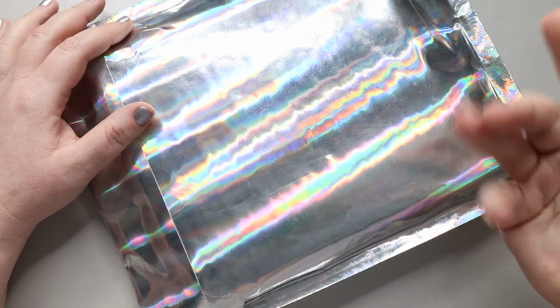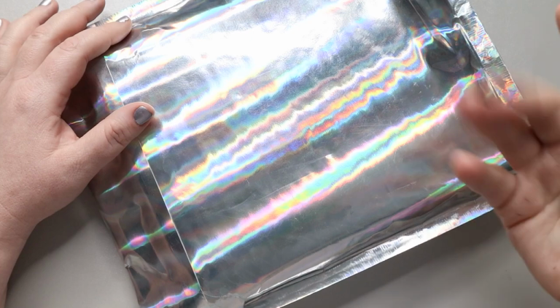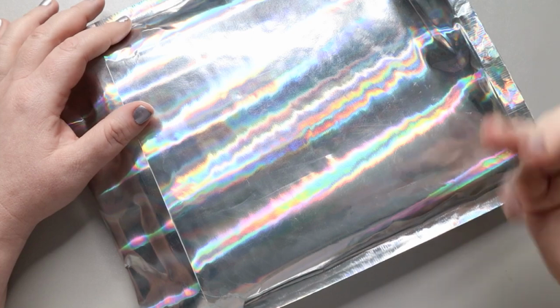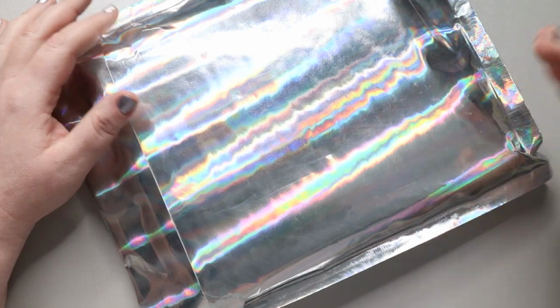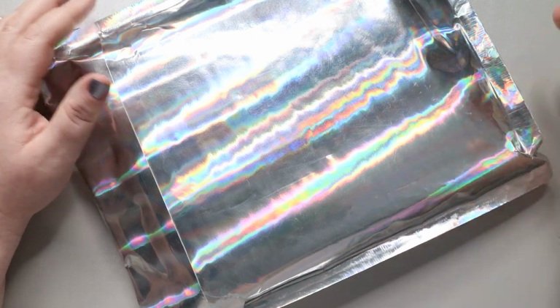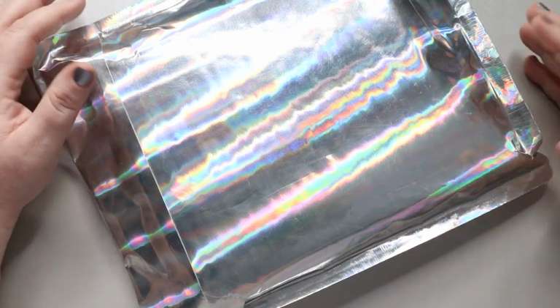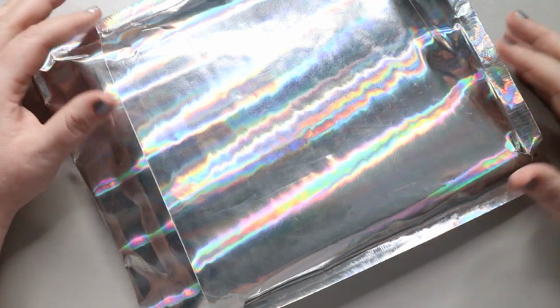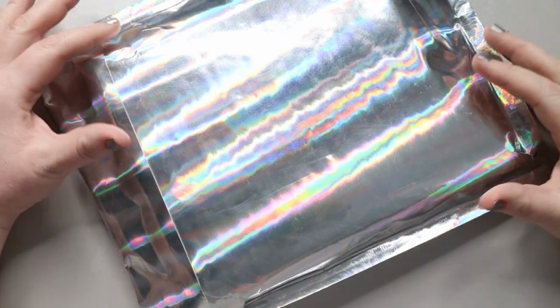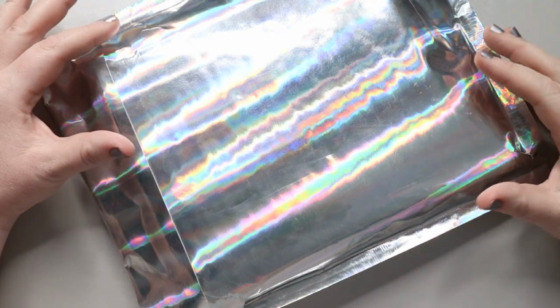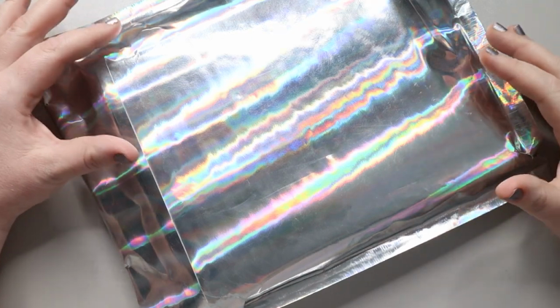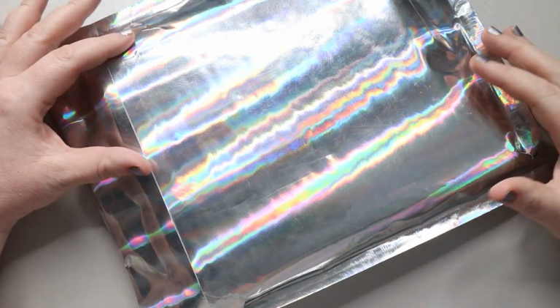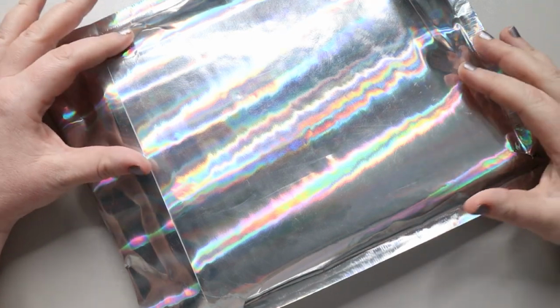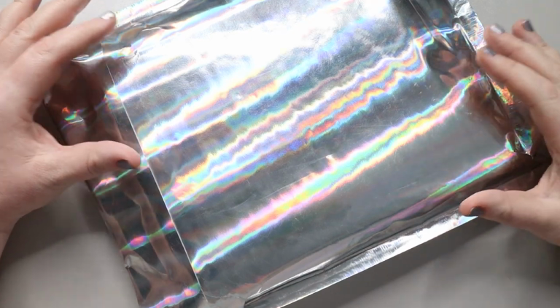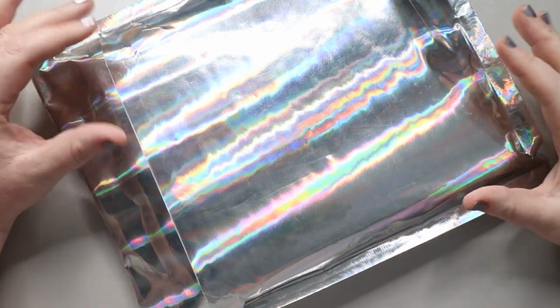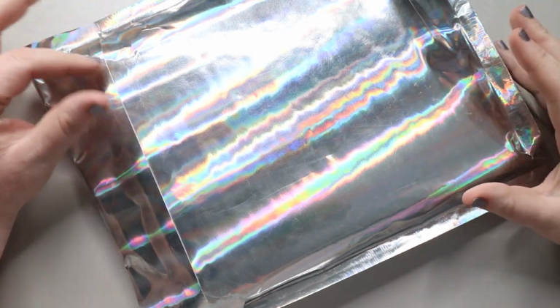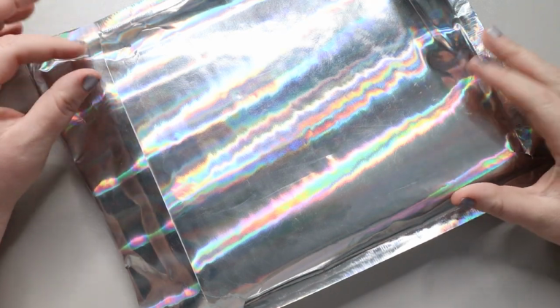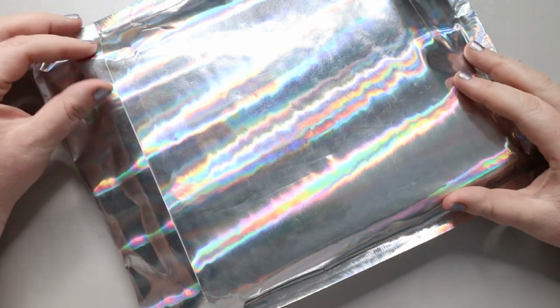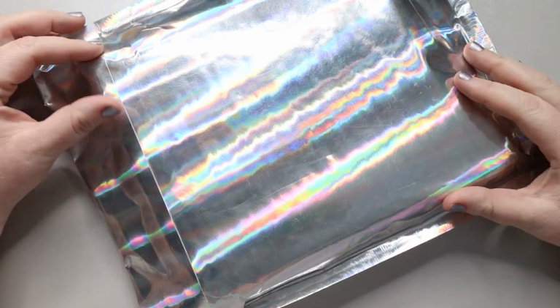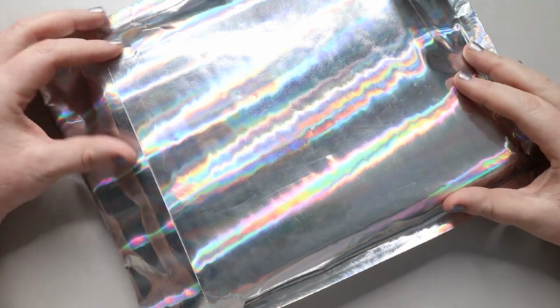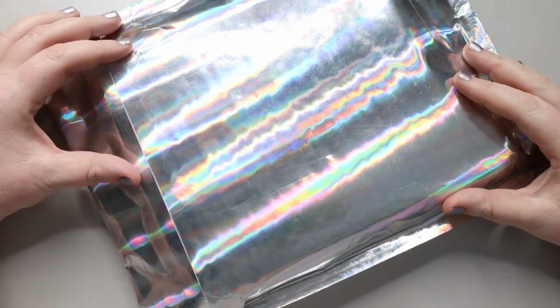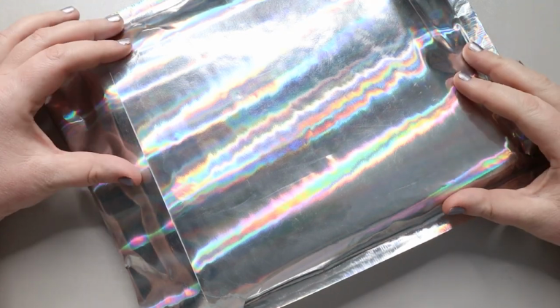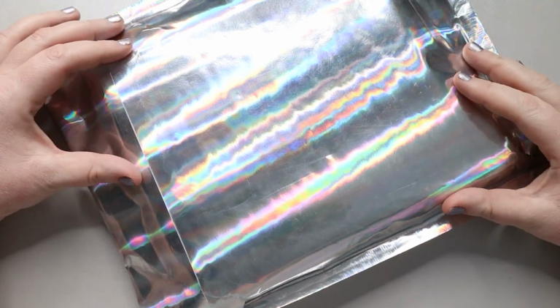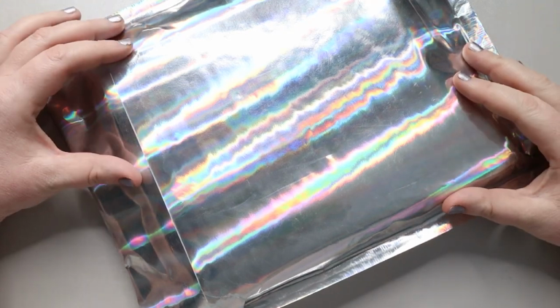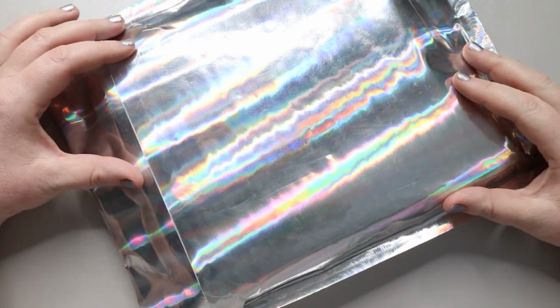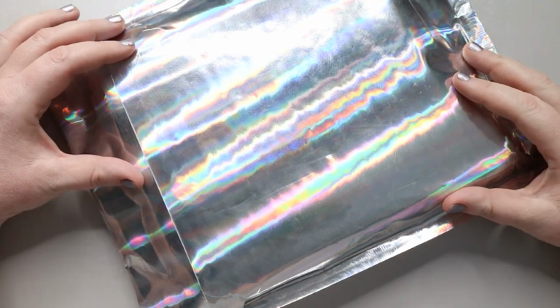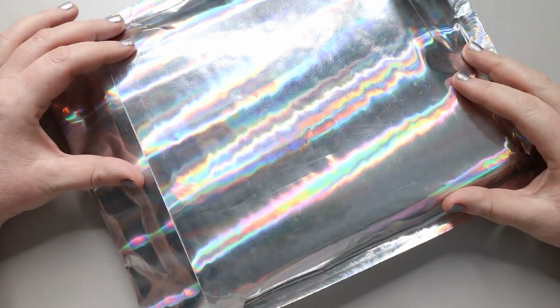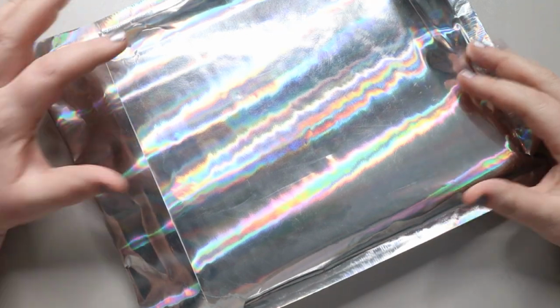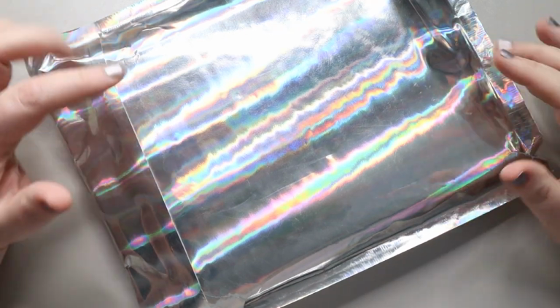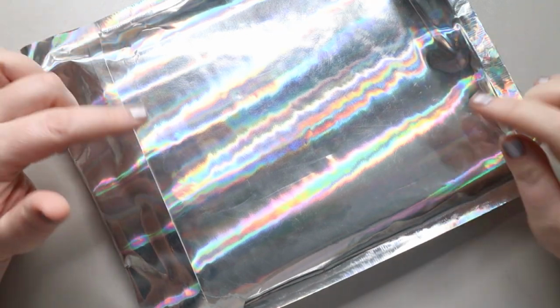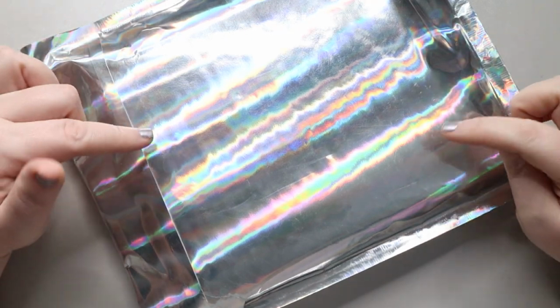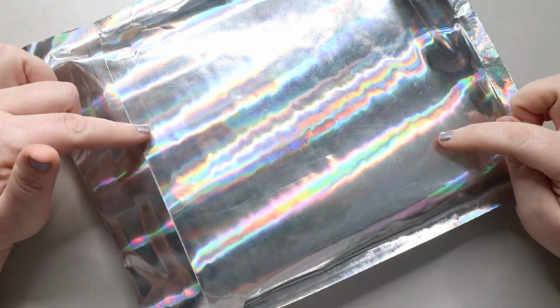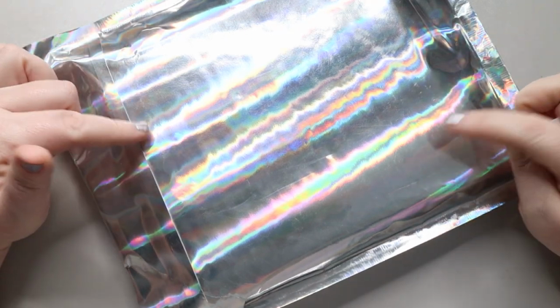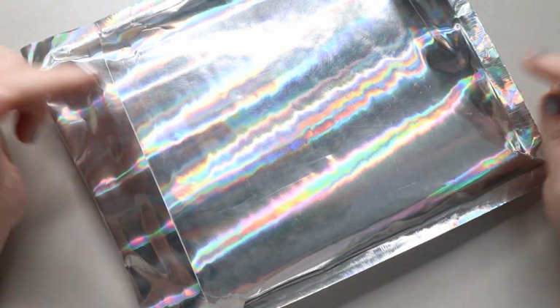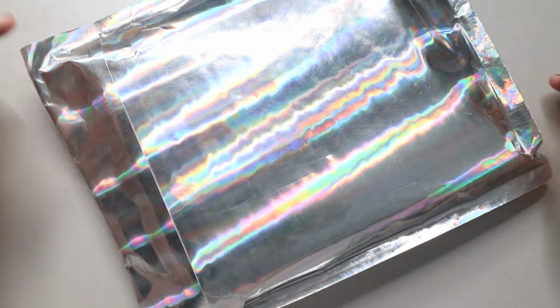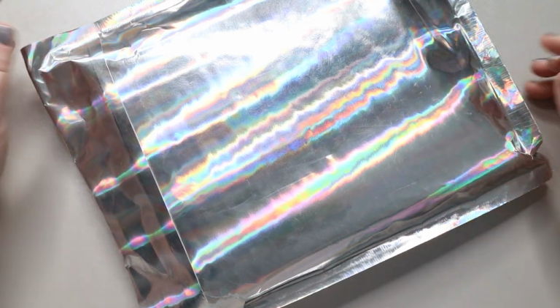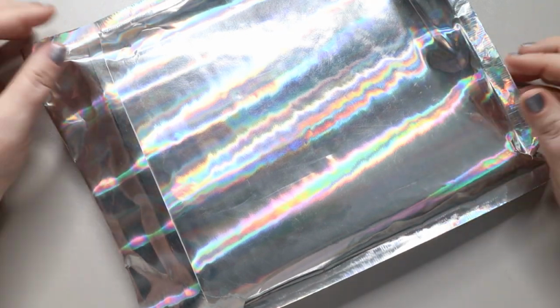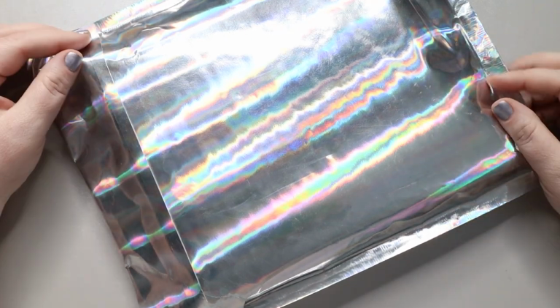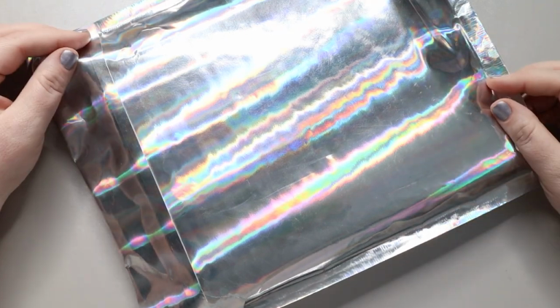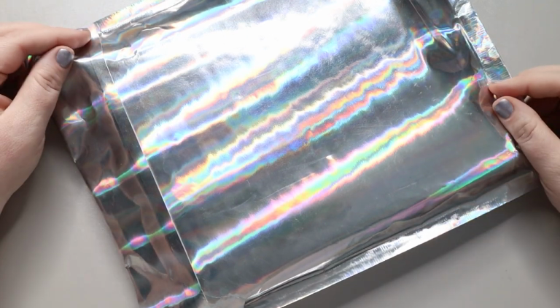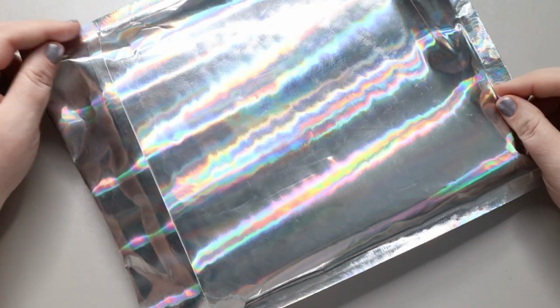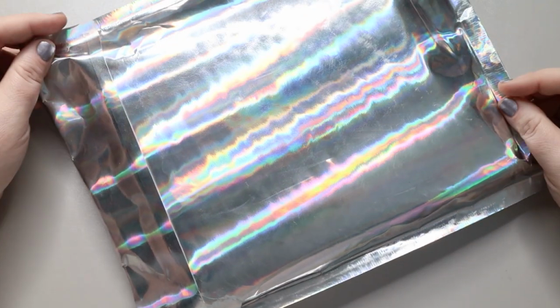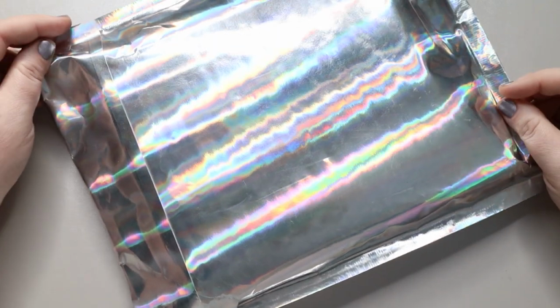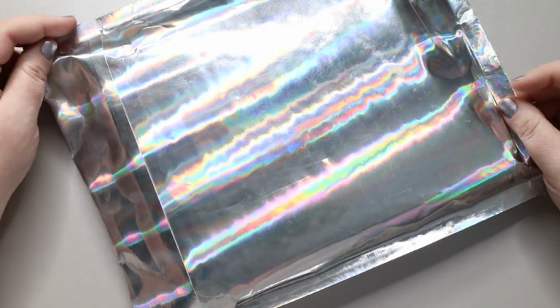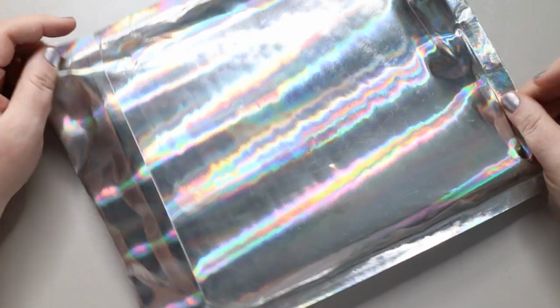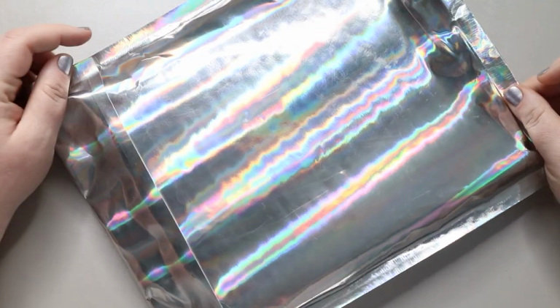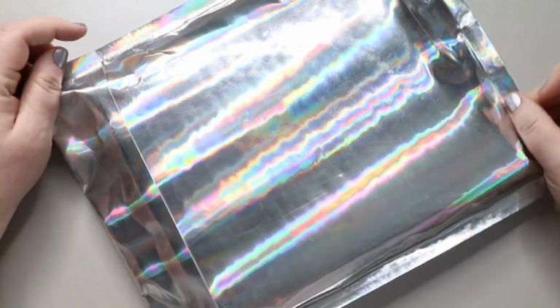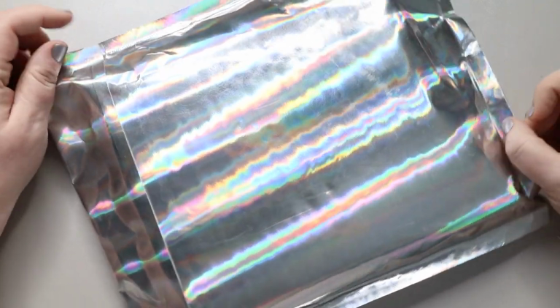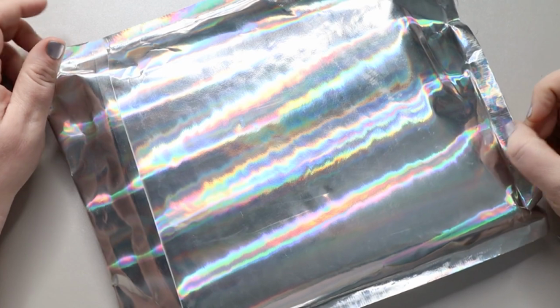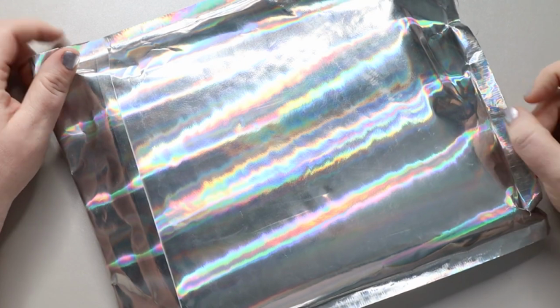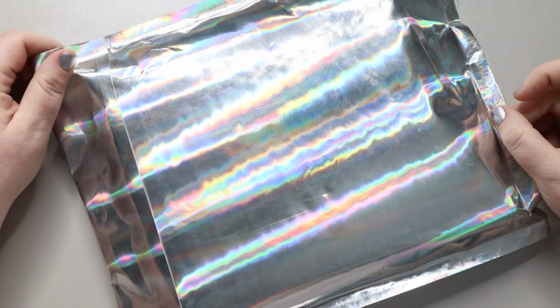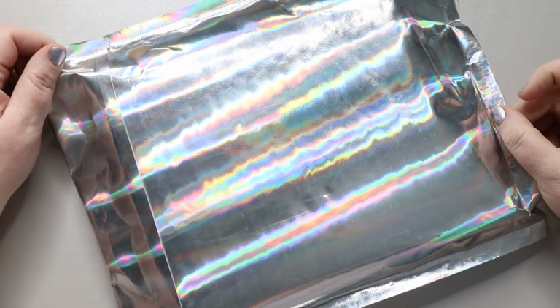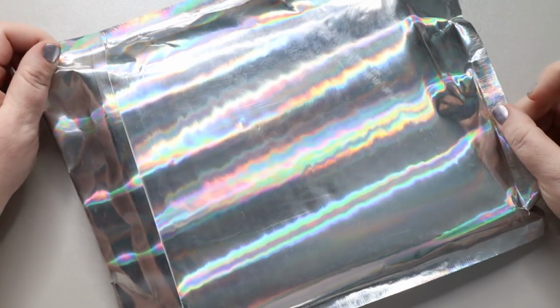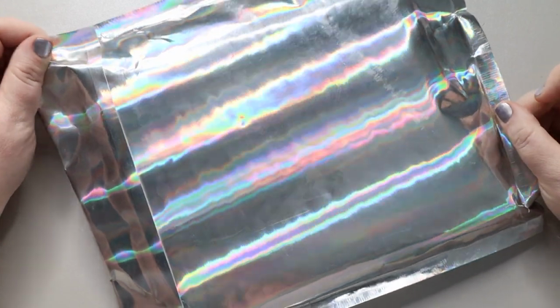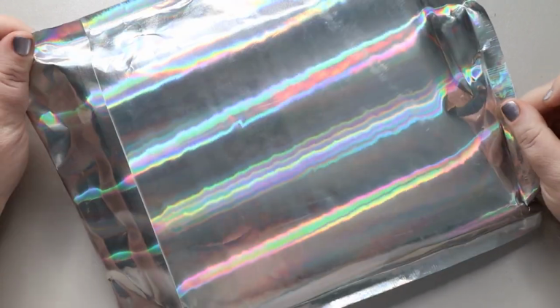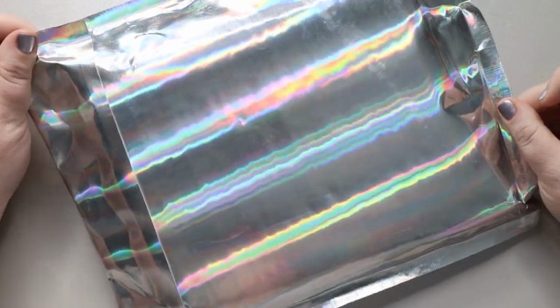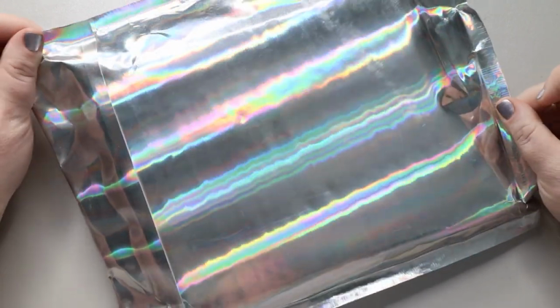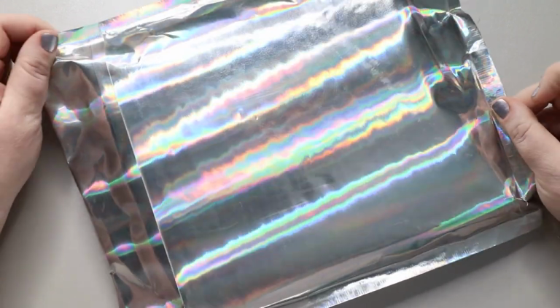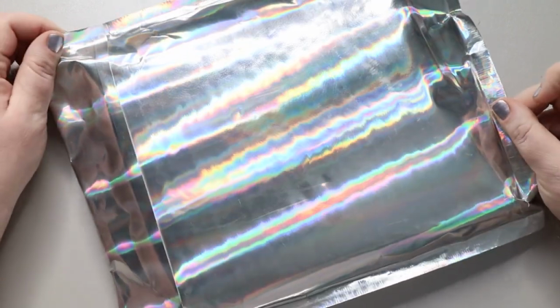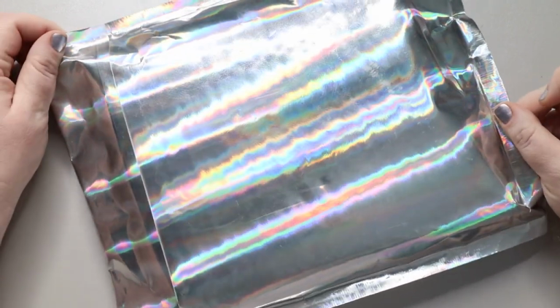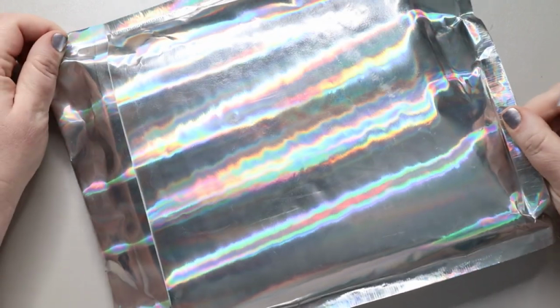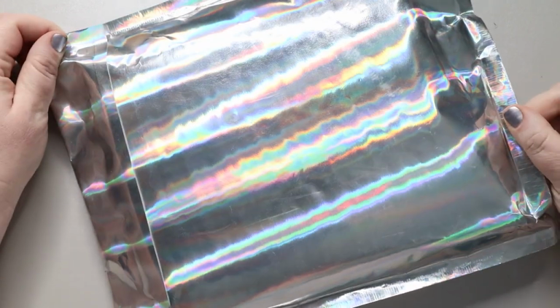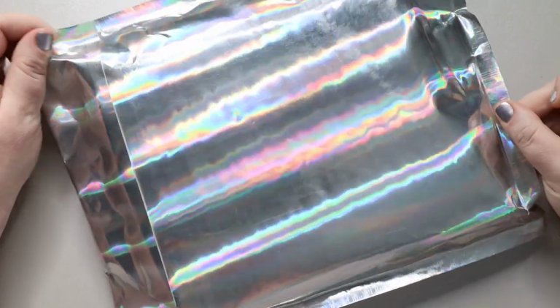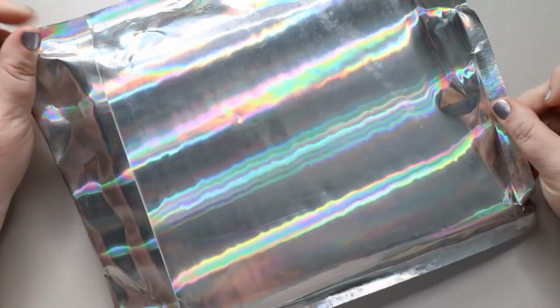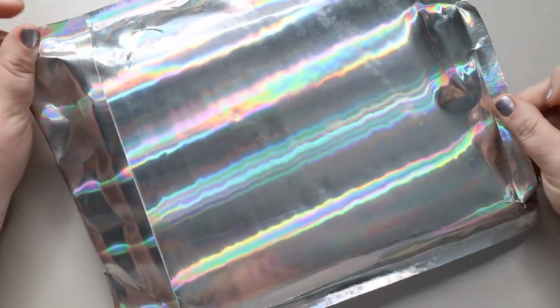Hello my amazing planner friends. It's Jess from My Magical Planner and today I have my November Simply Gilded package to open with you guys.